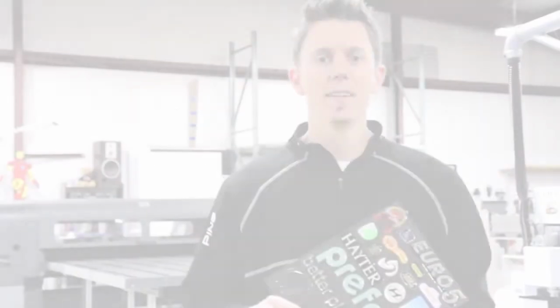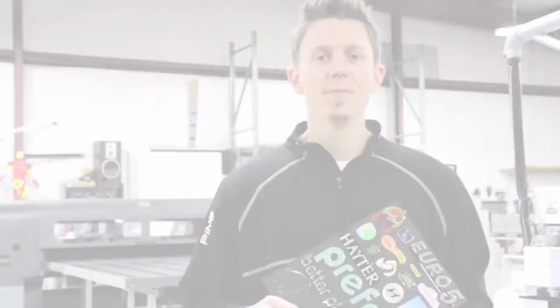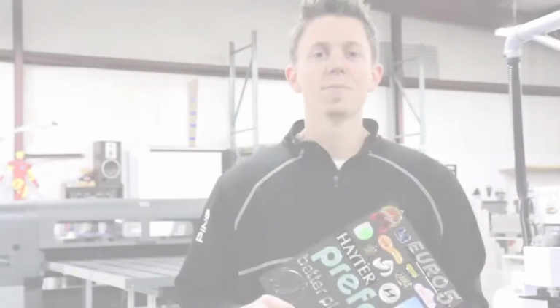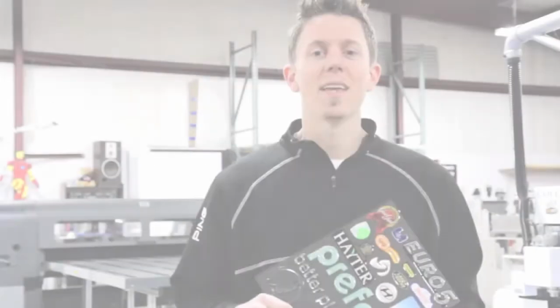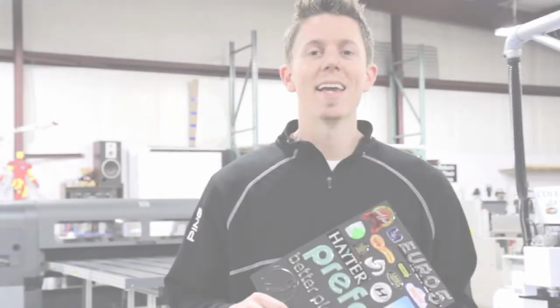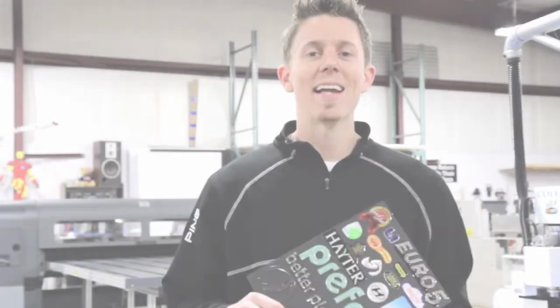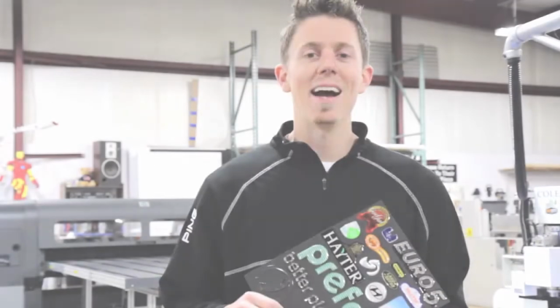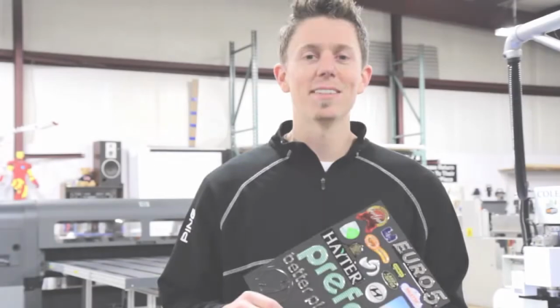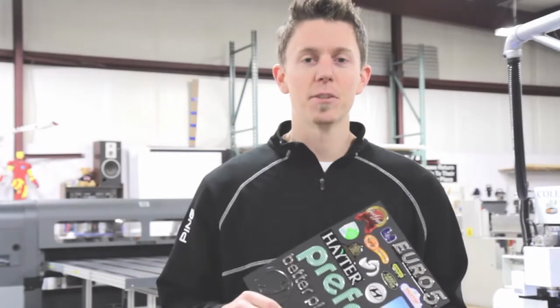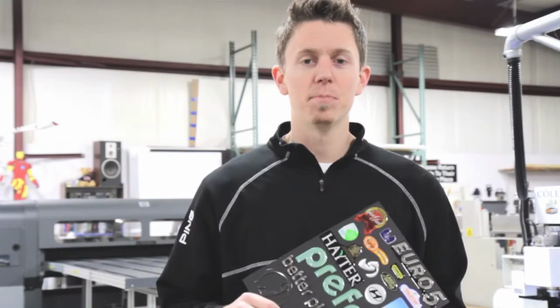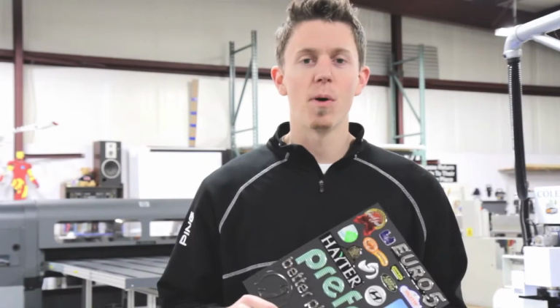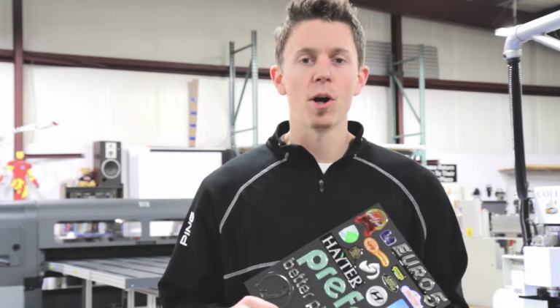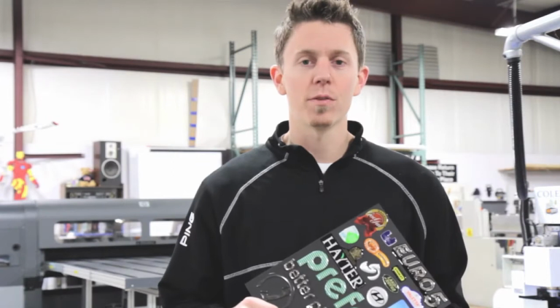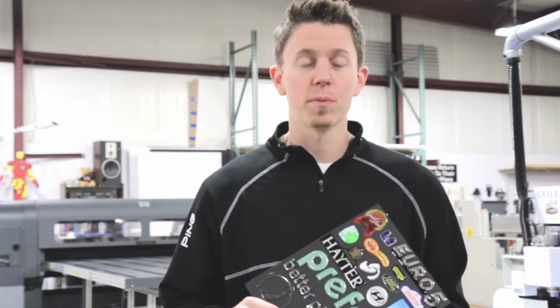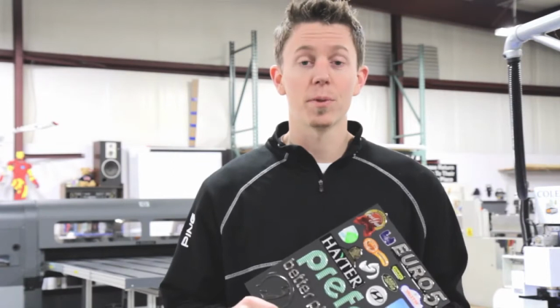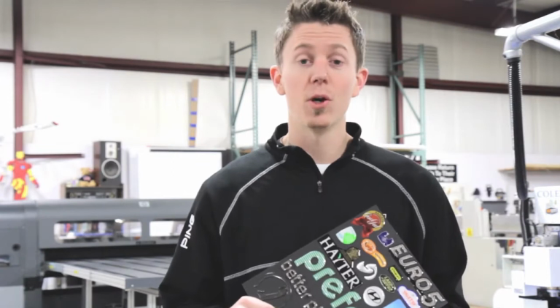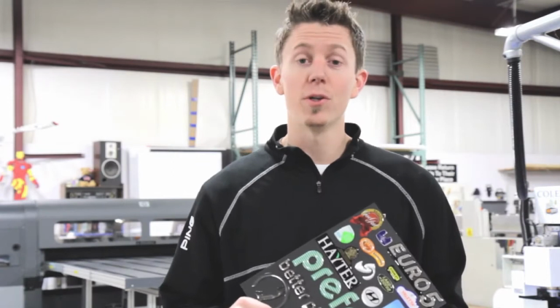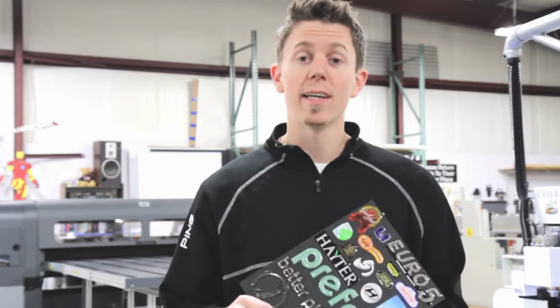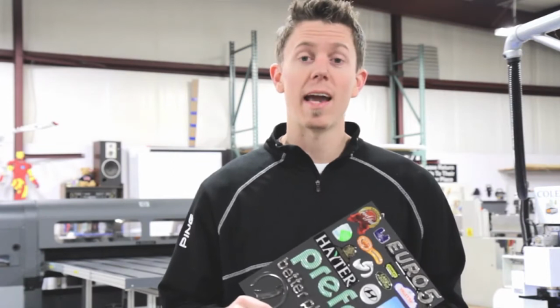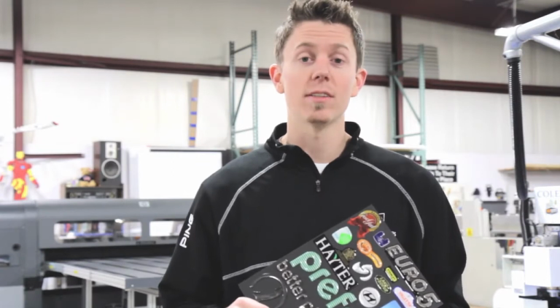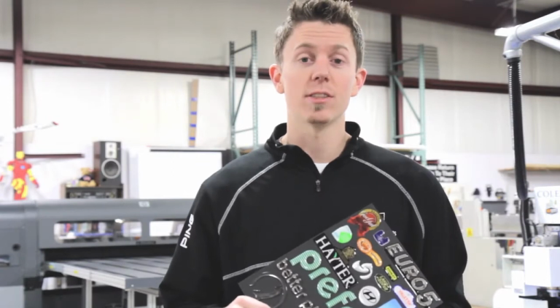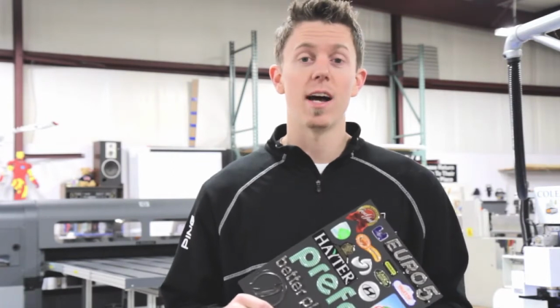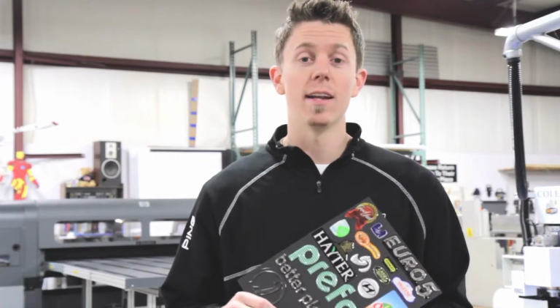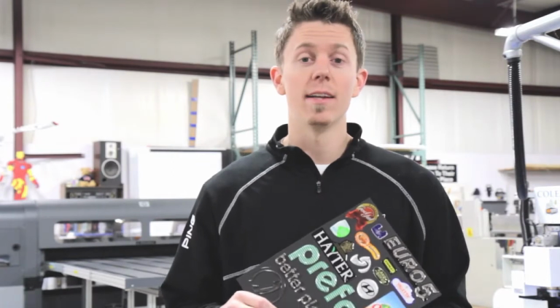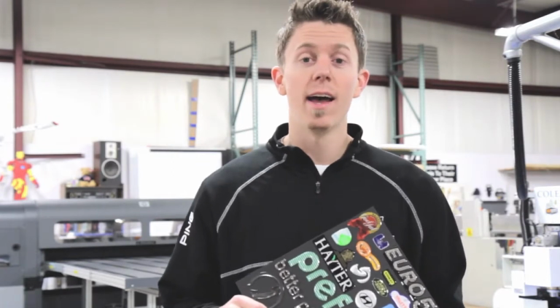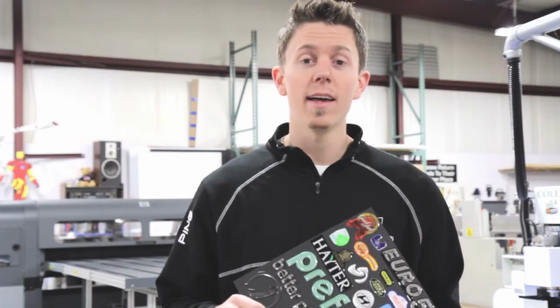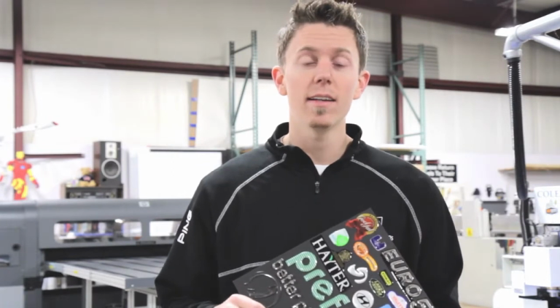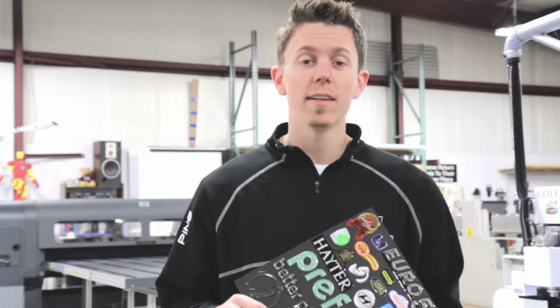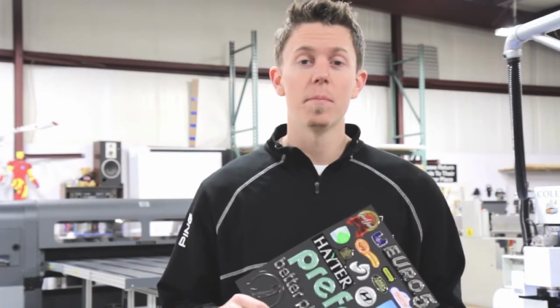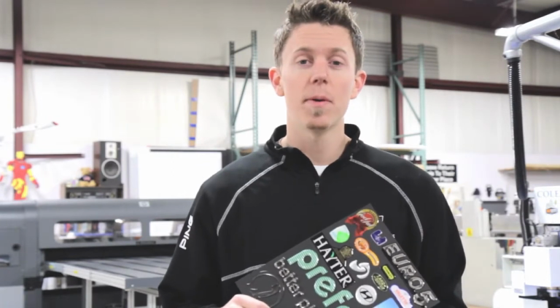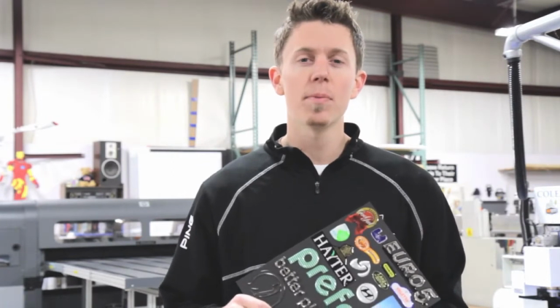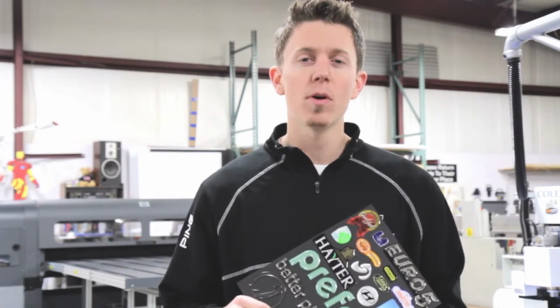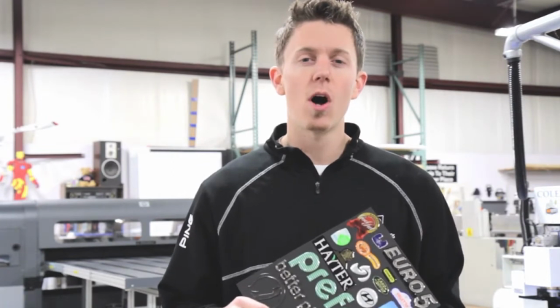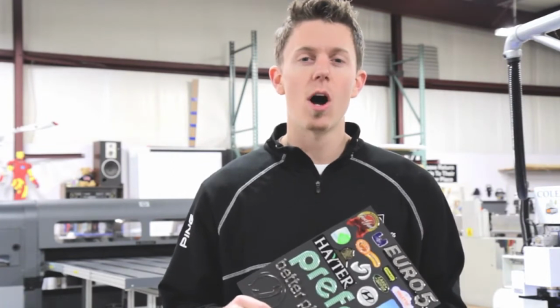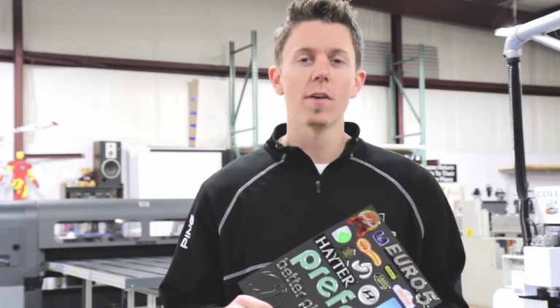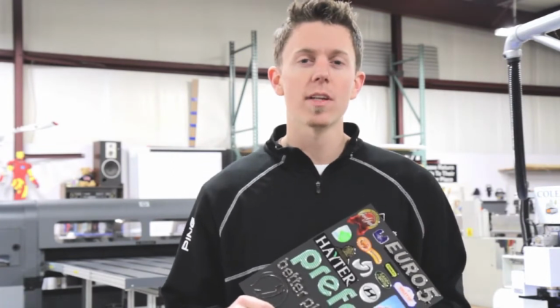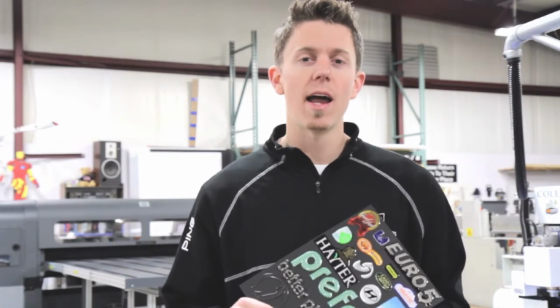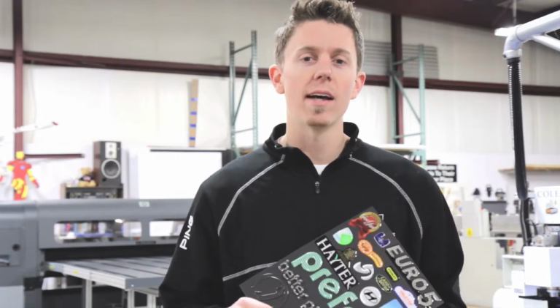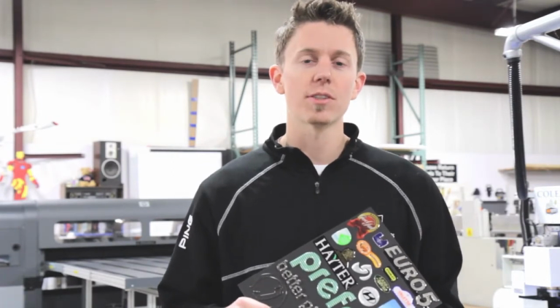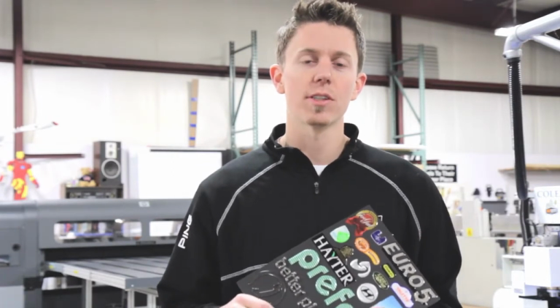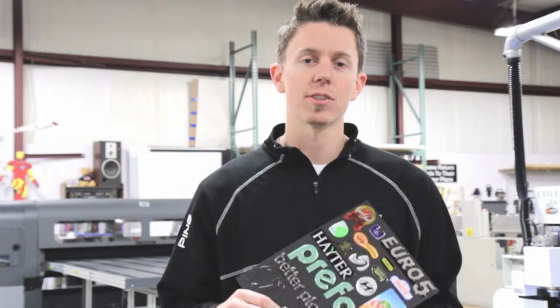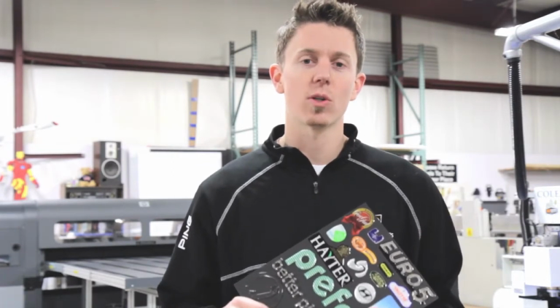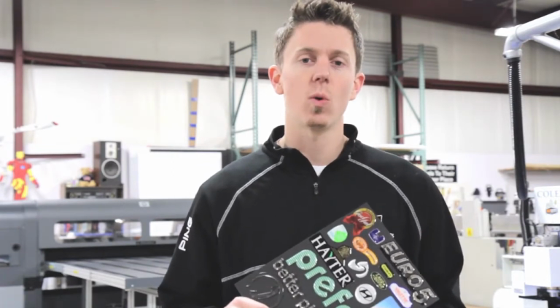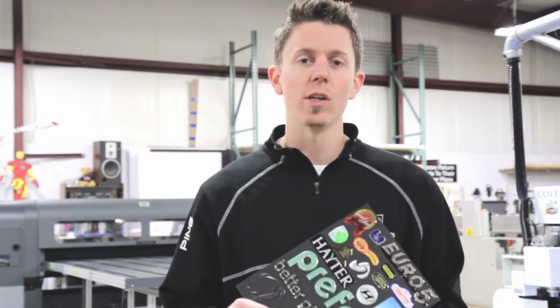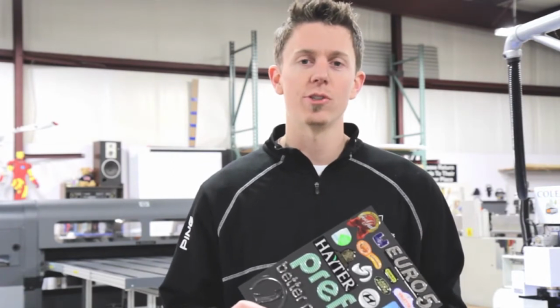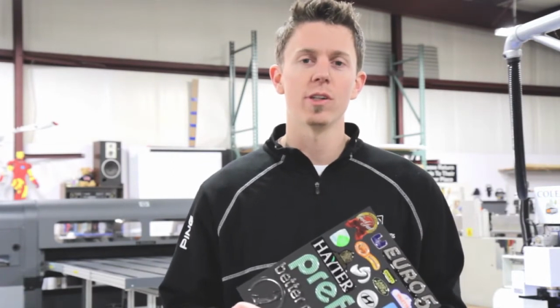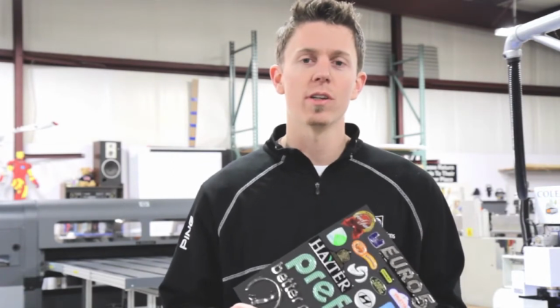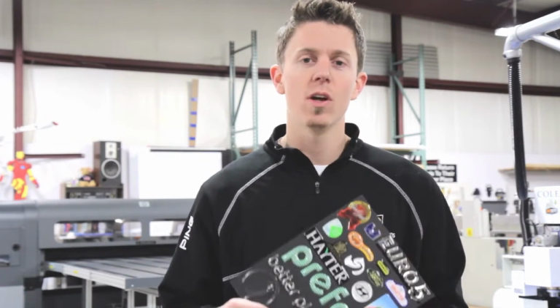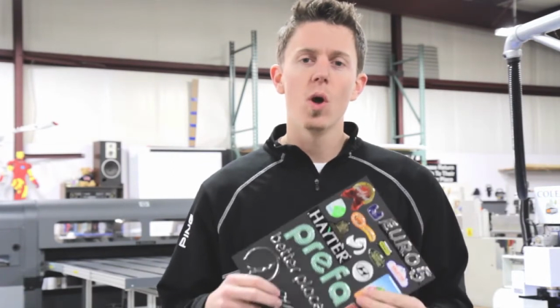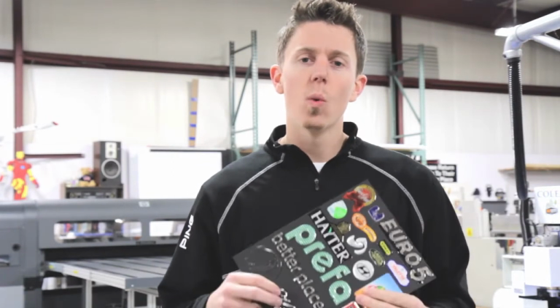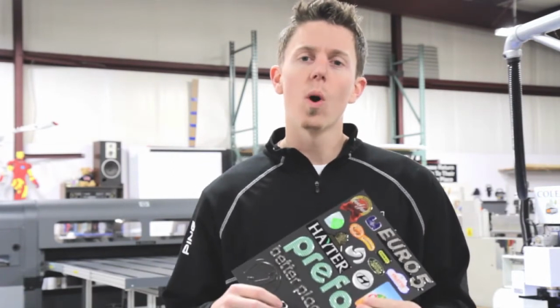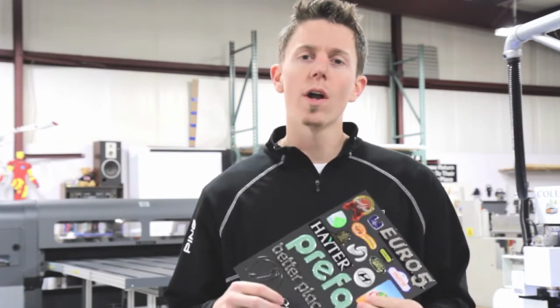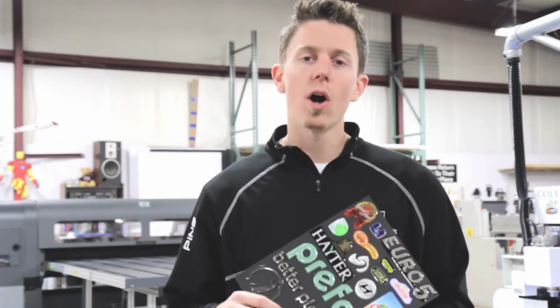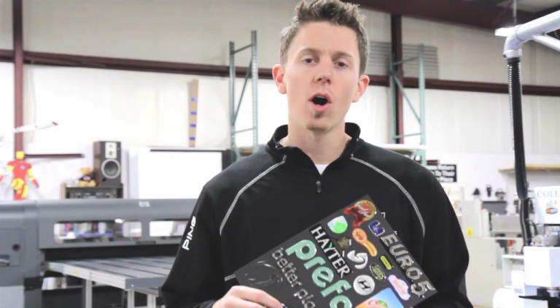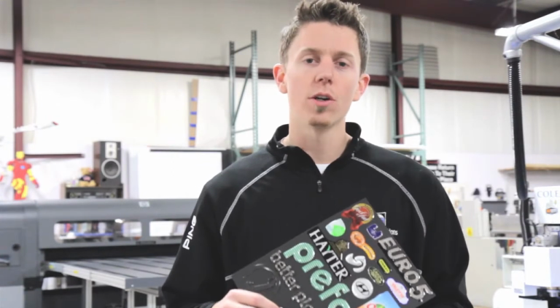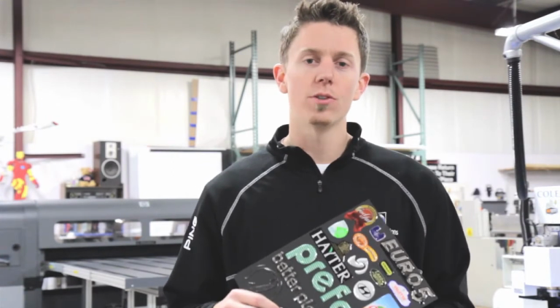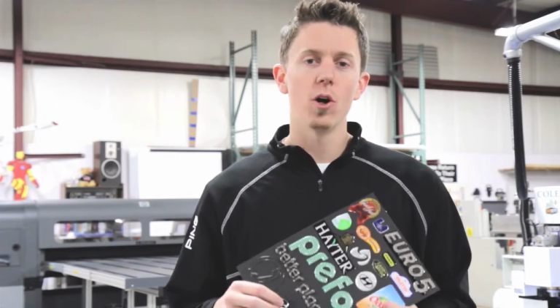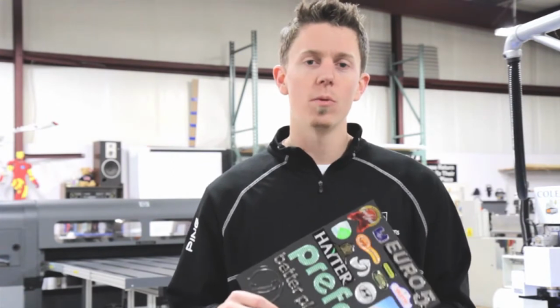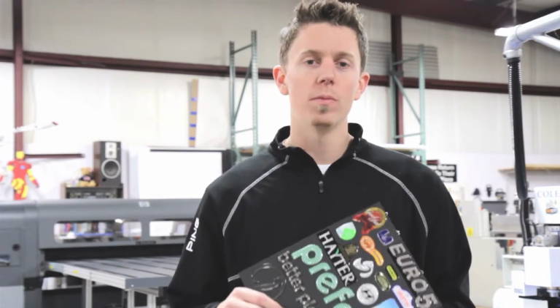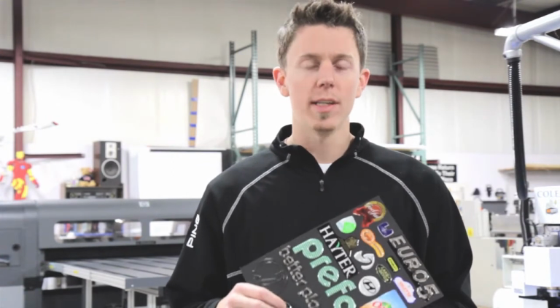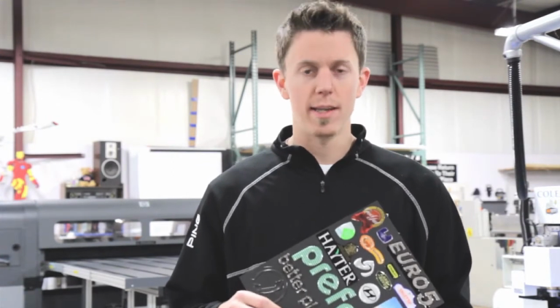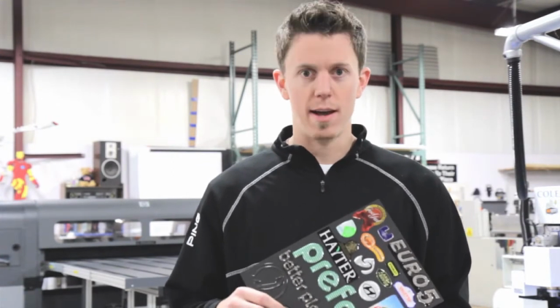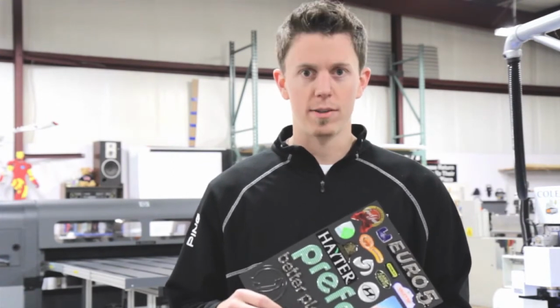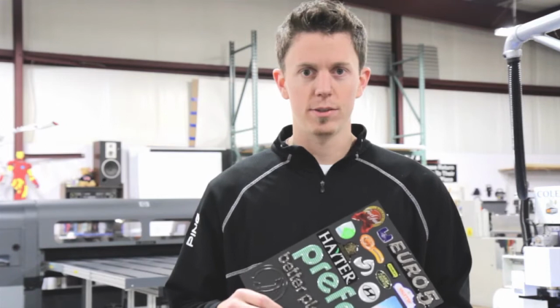Hey guys, it's Bart from GoDecals.net, and people often ask us the question, what are dome decals?